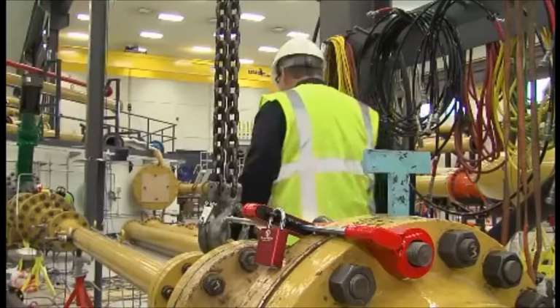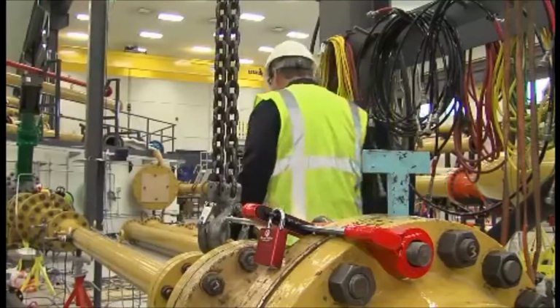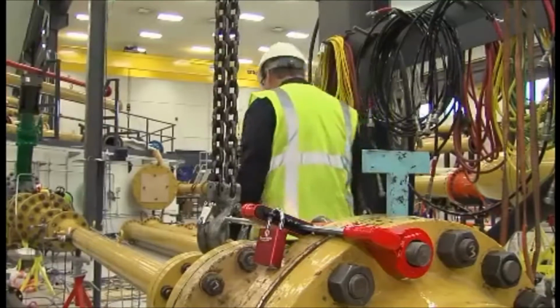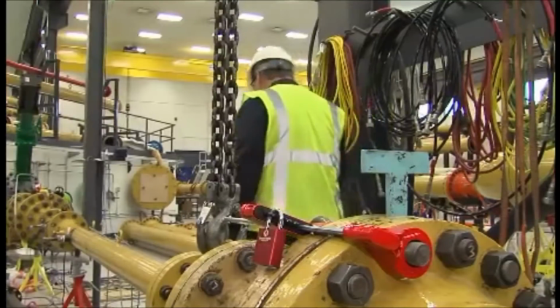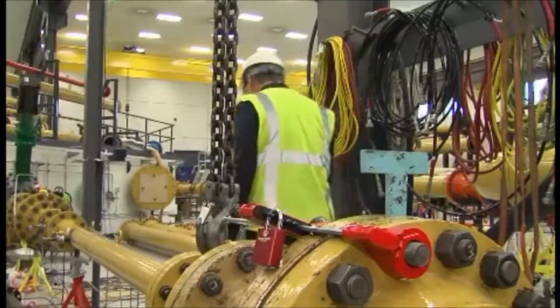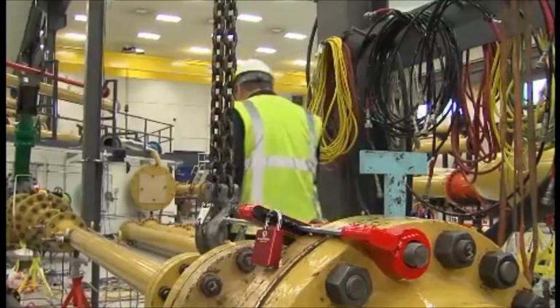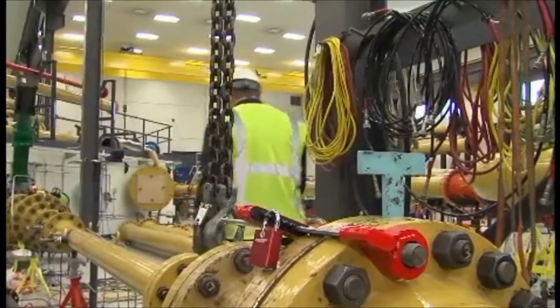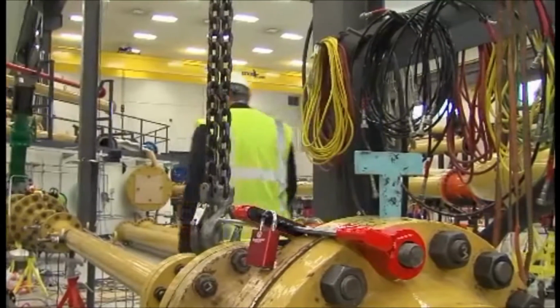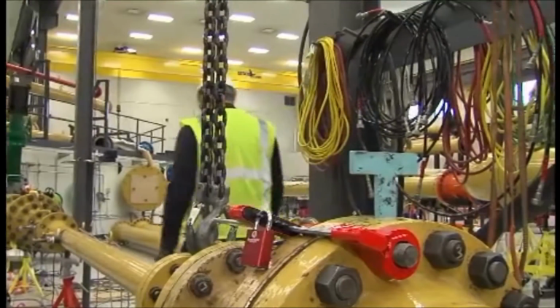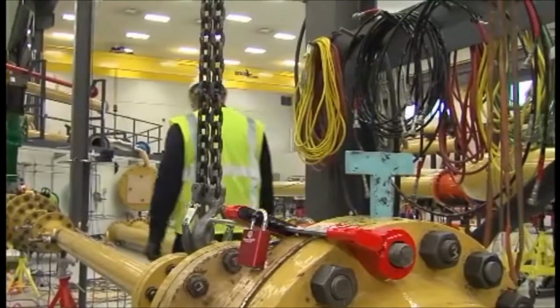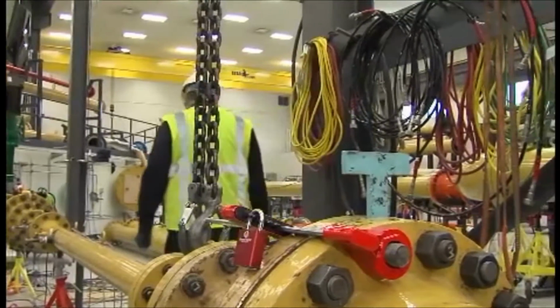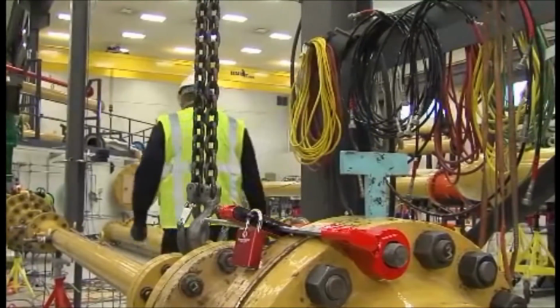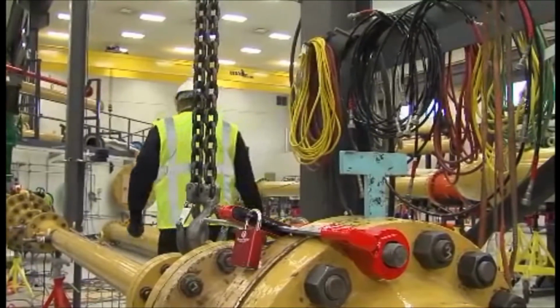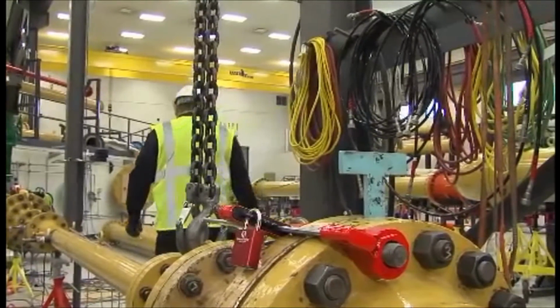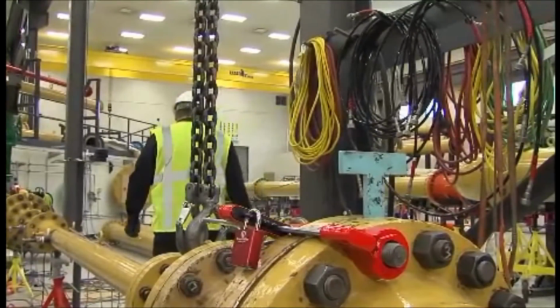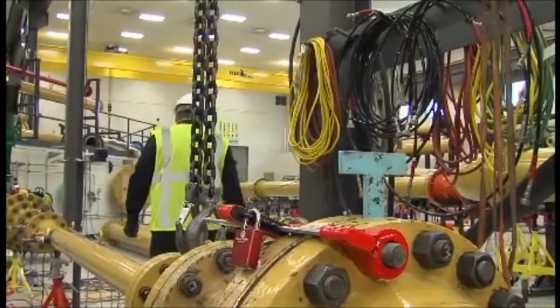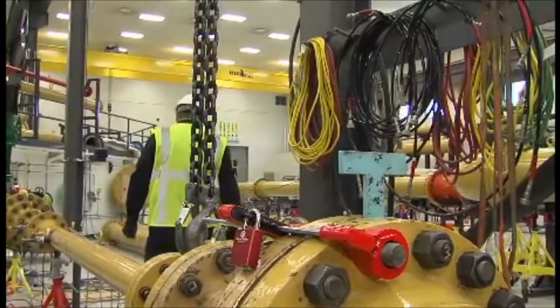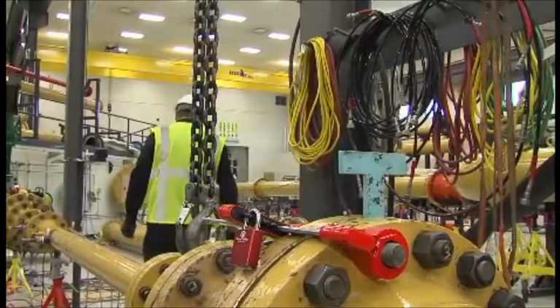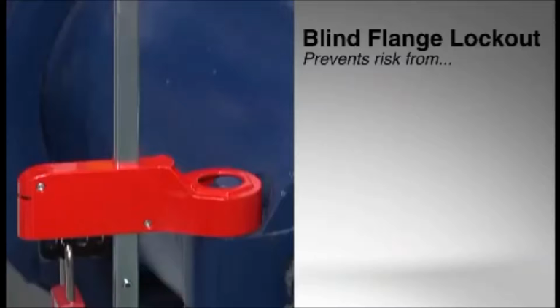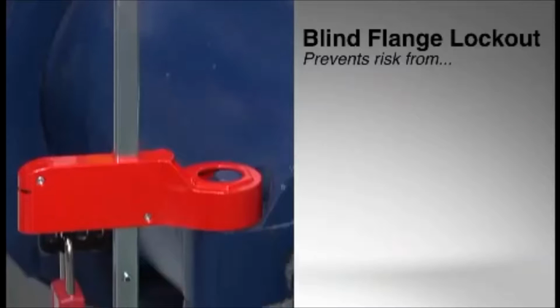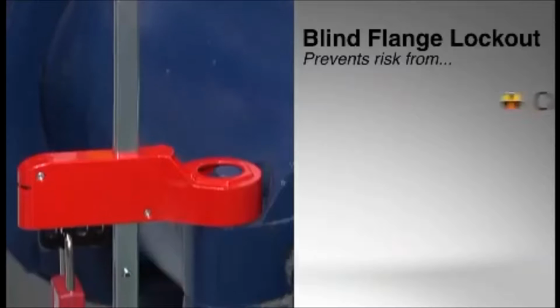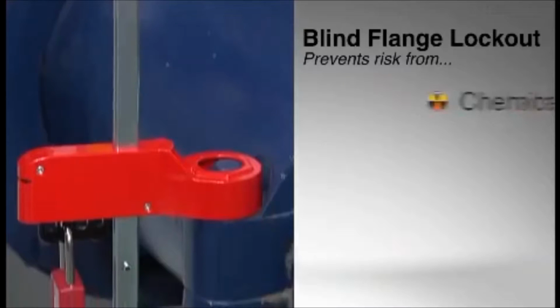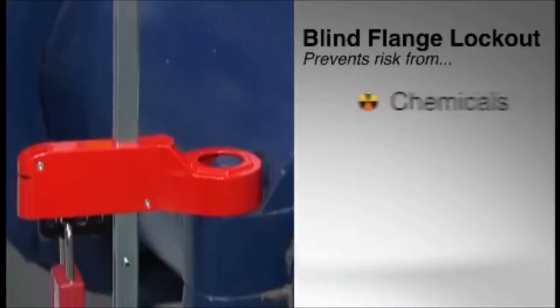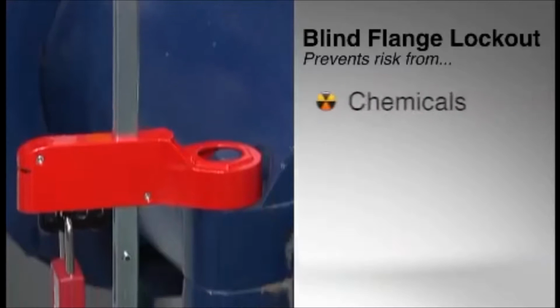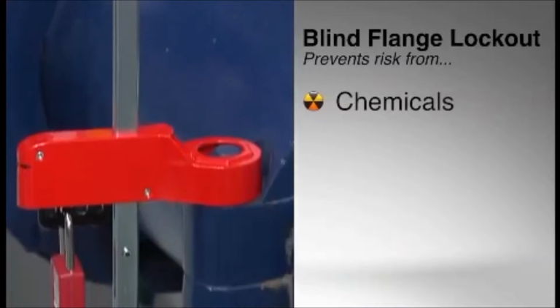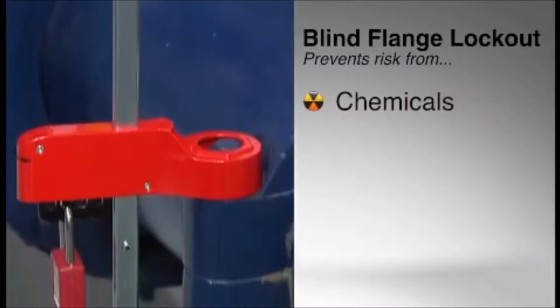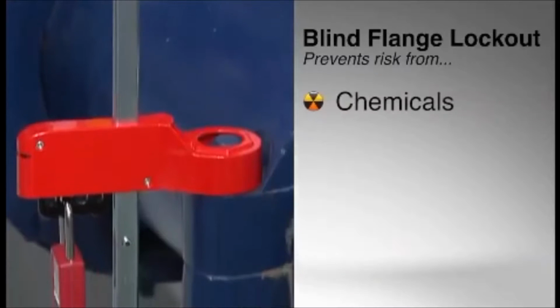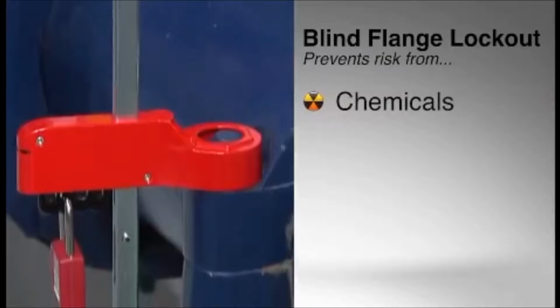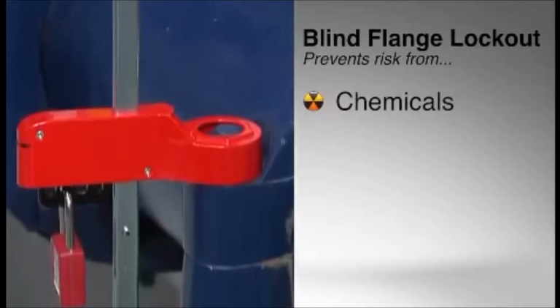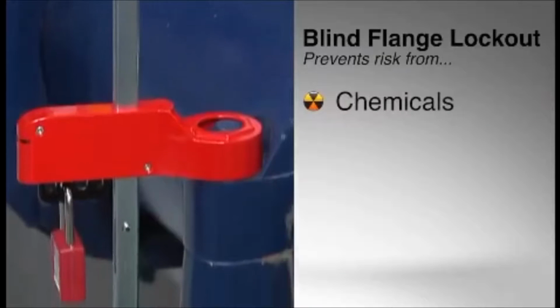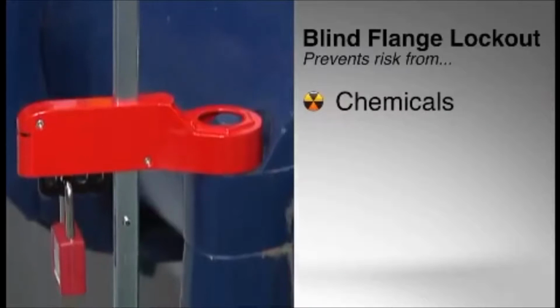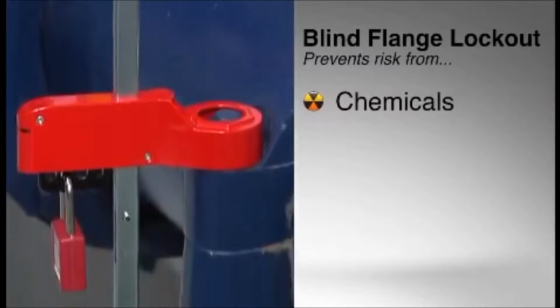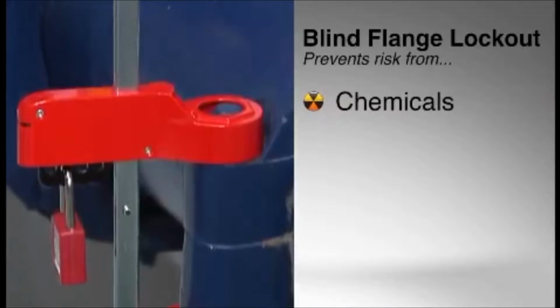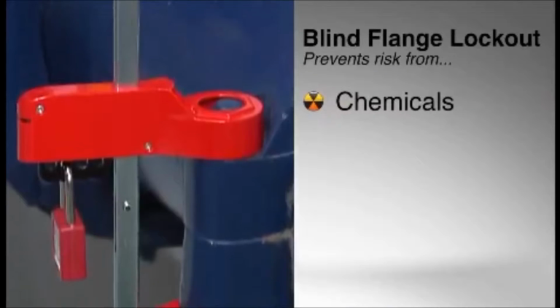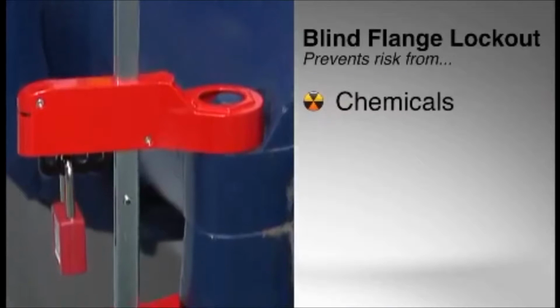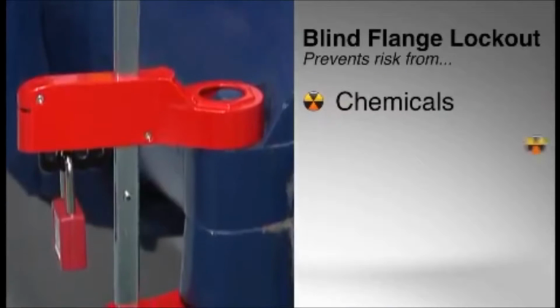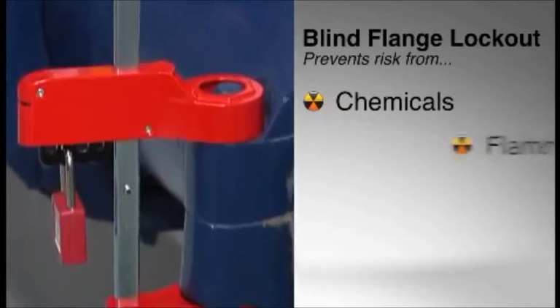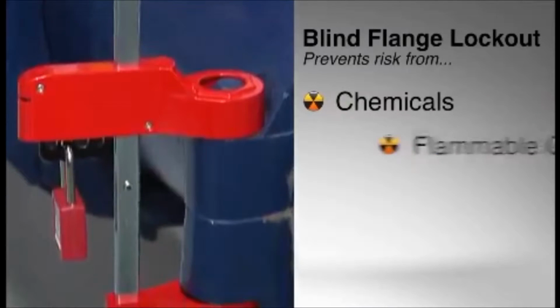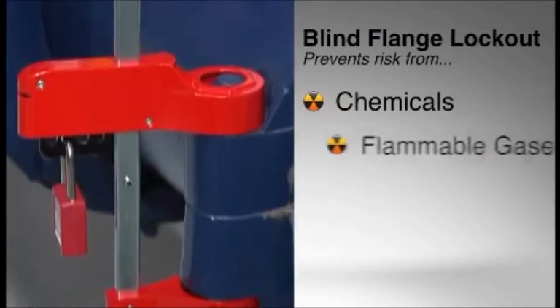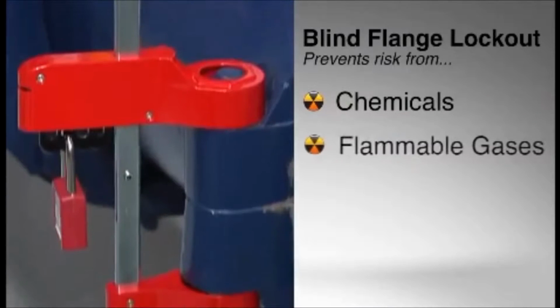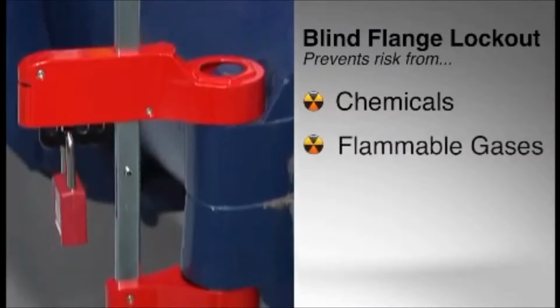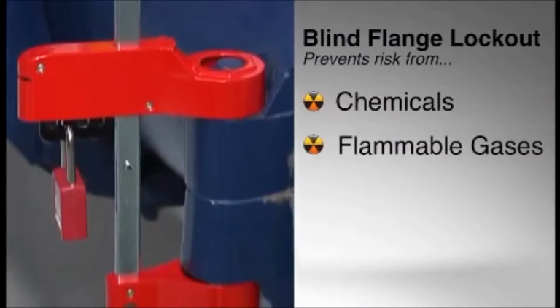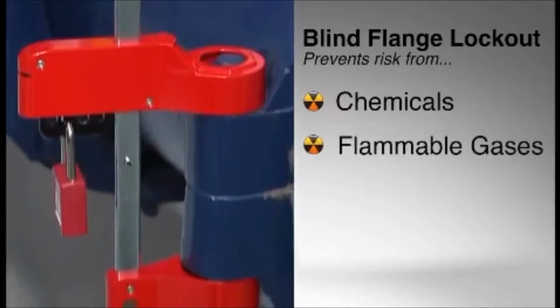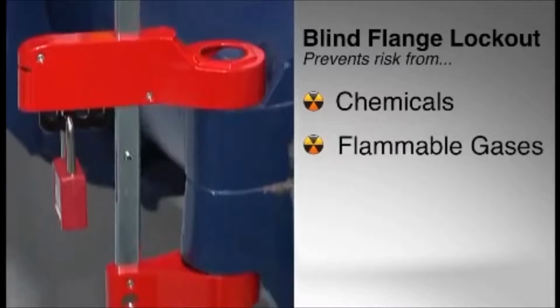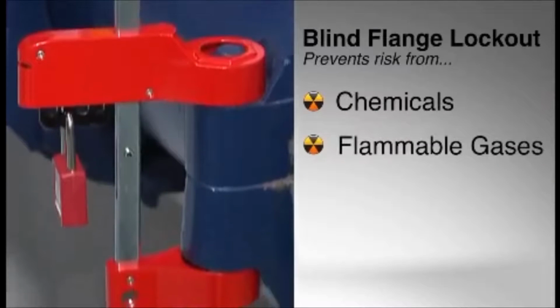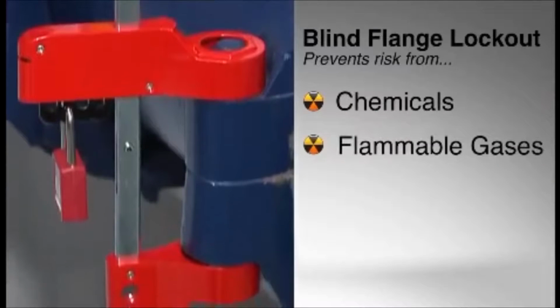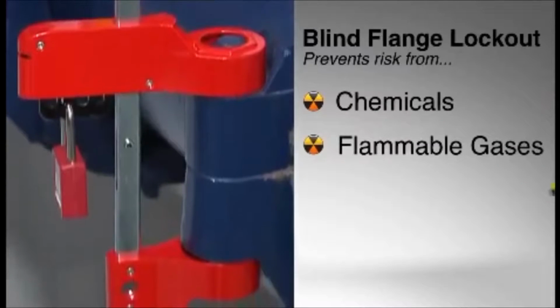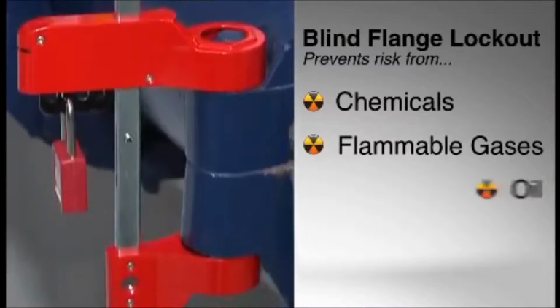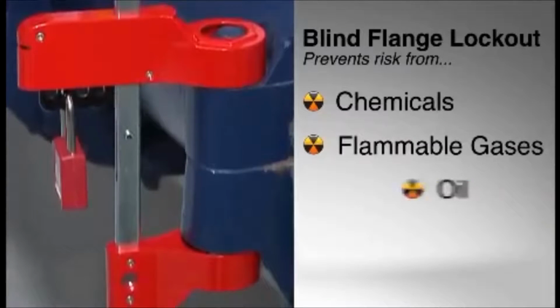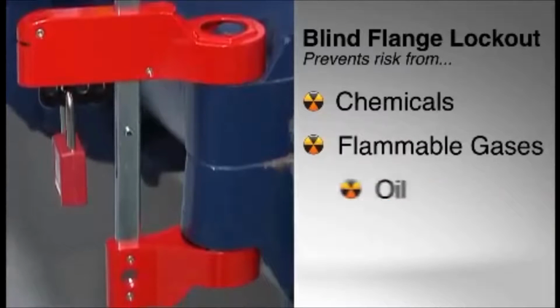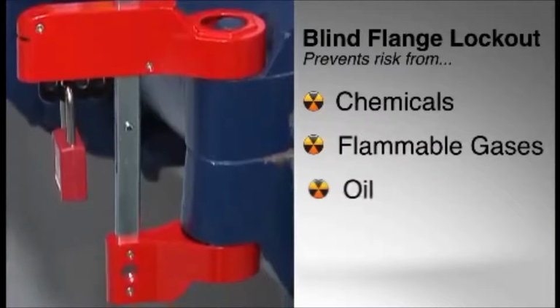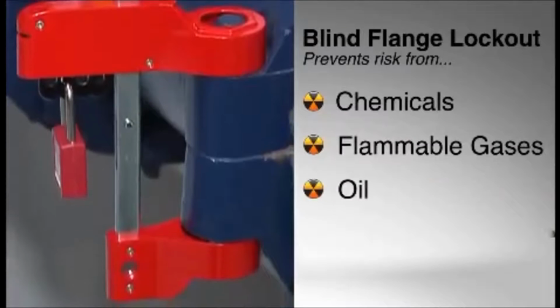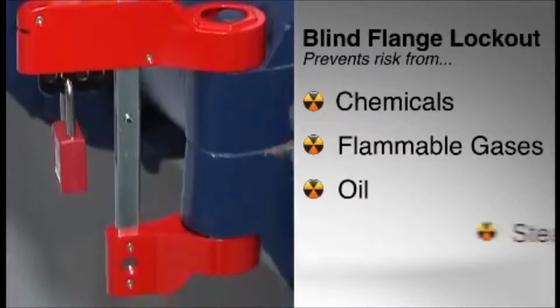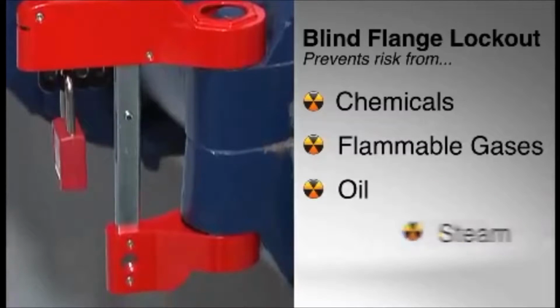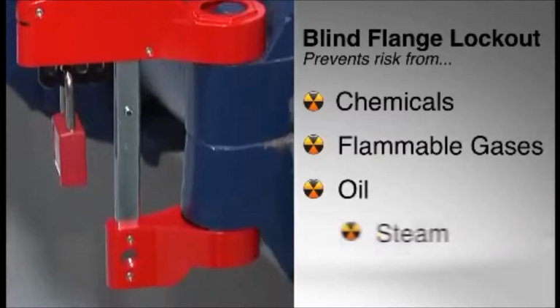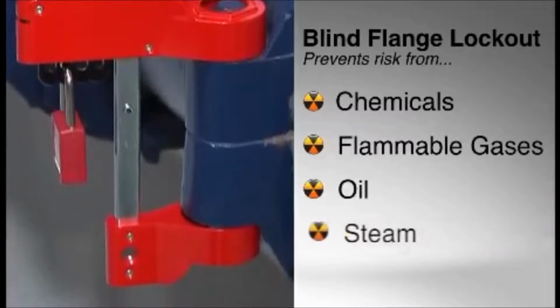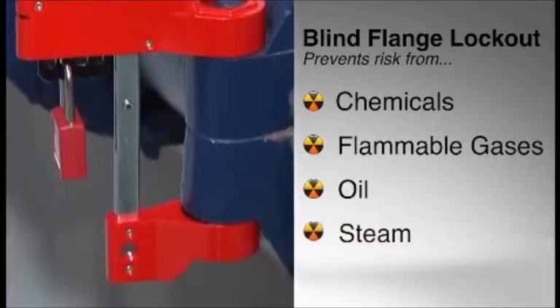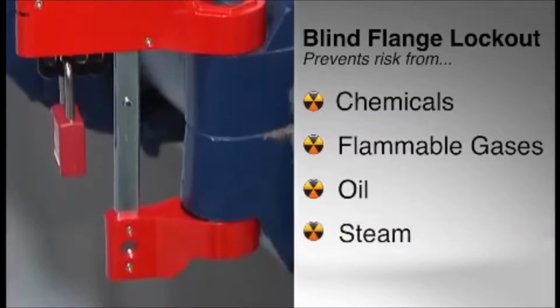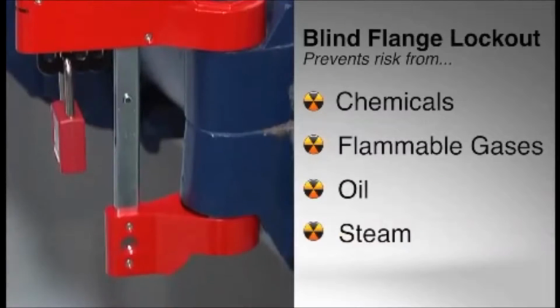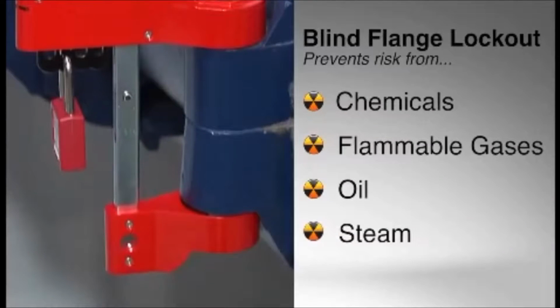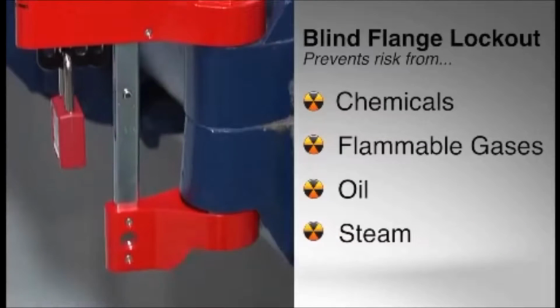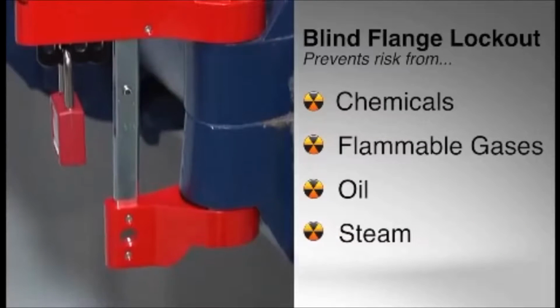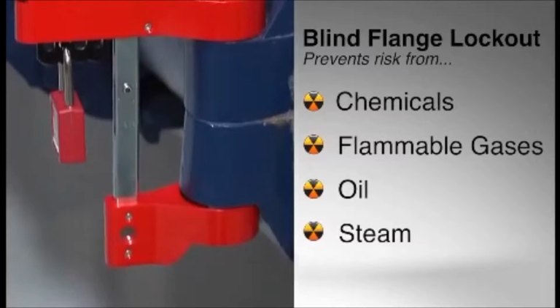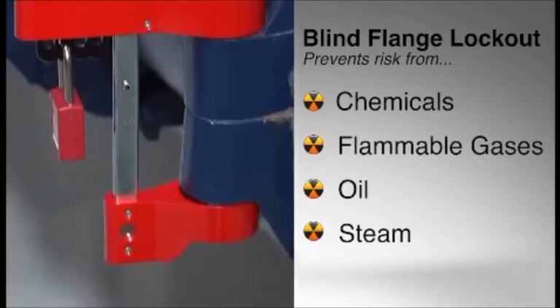Gain confidence that workers are safe from hazardous chemicals, flammable gases, oil, steam, and other risks.